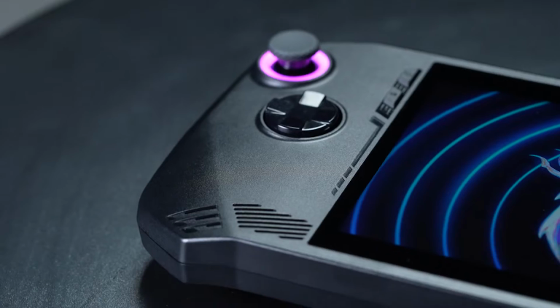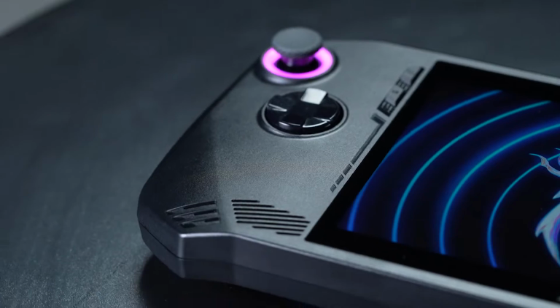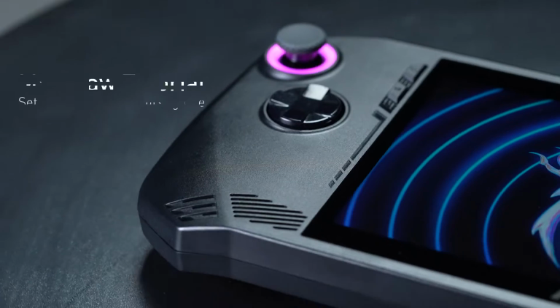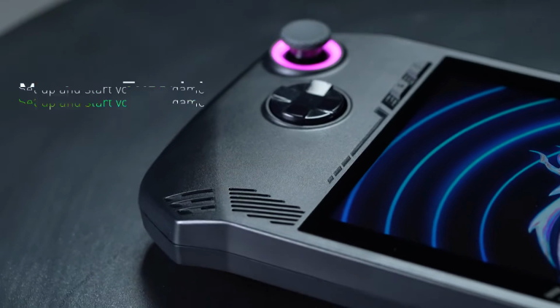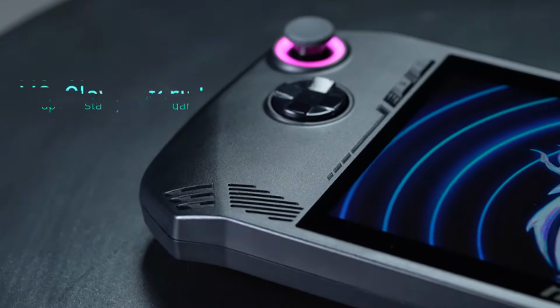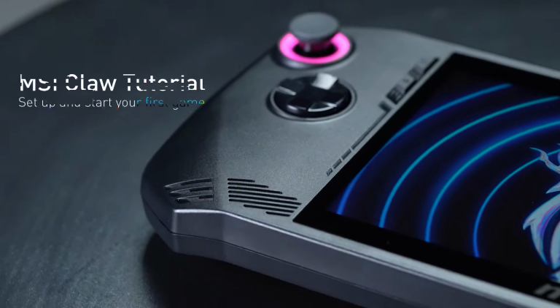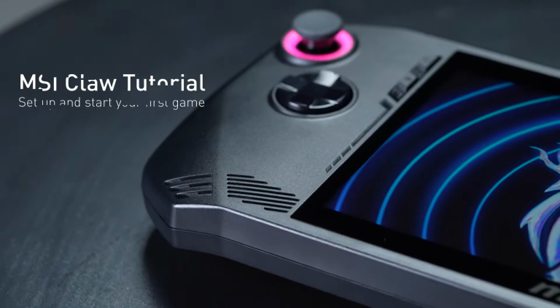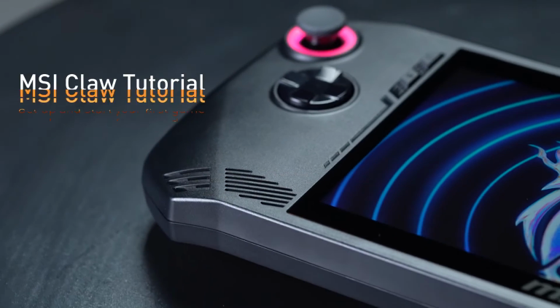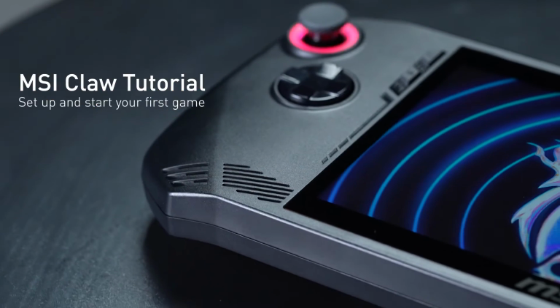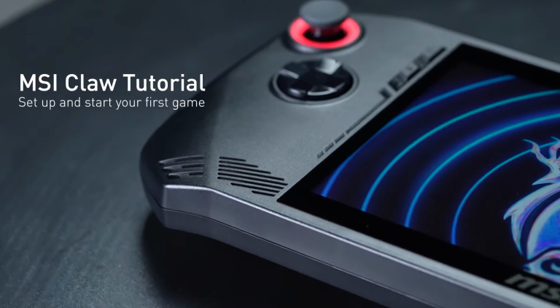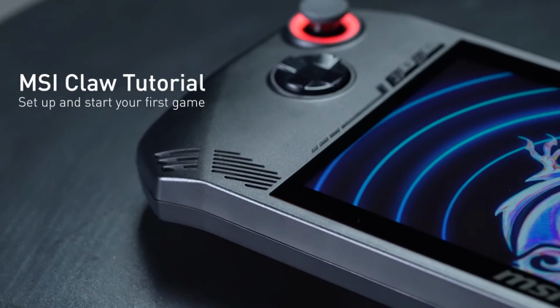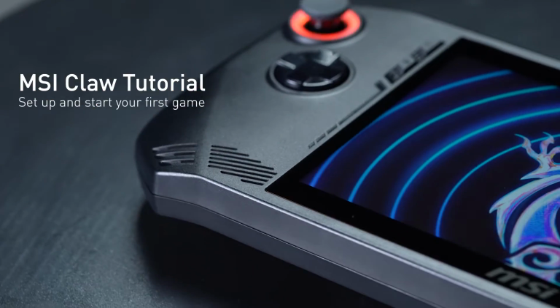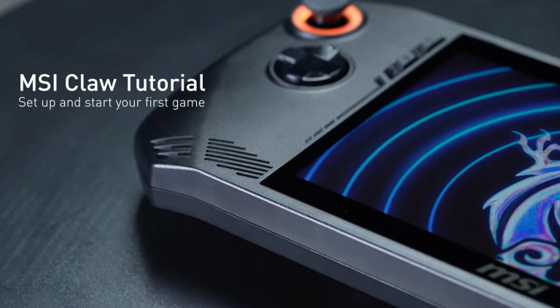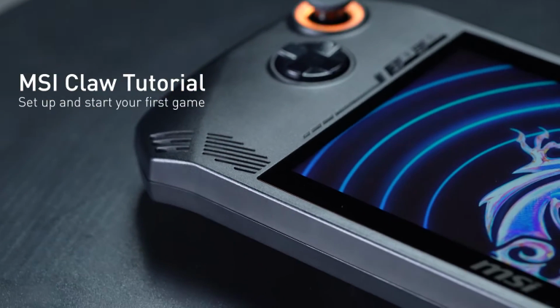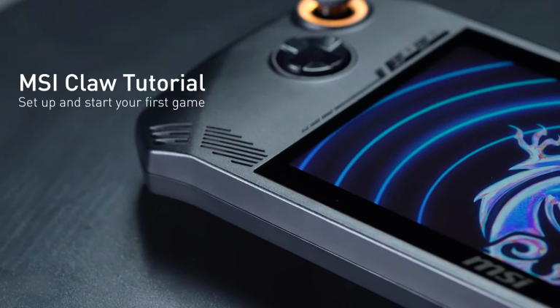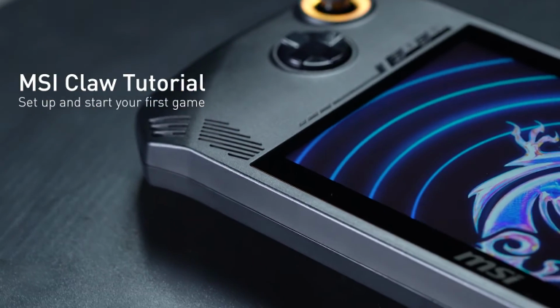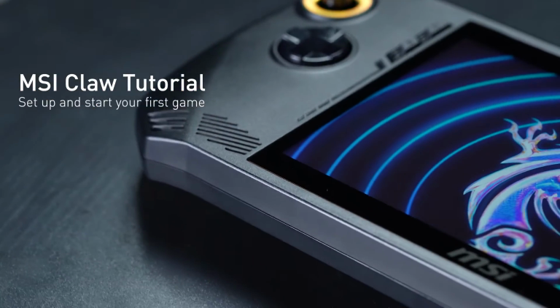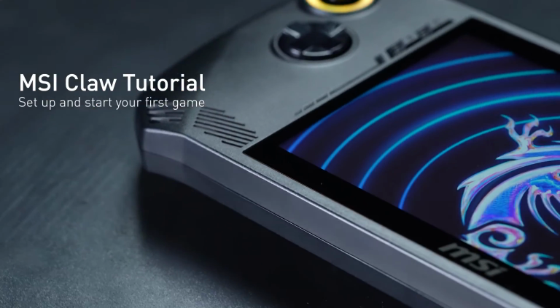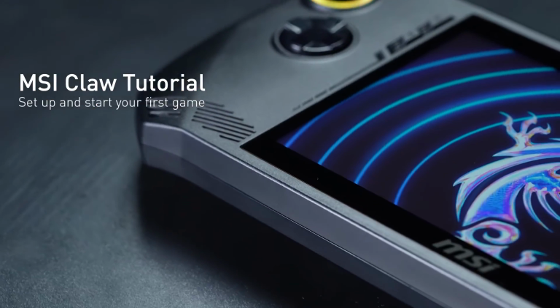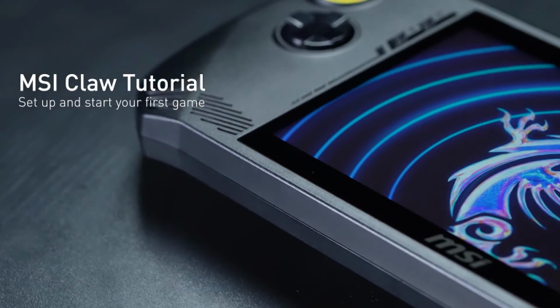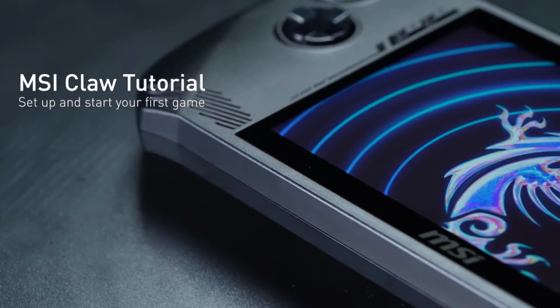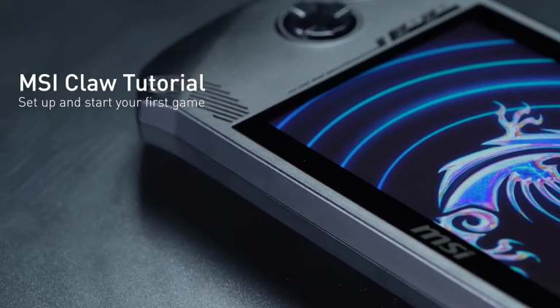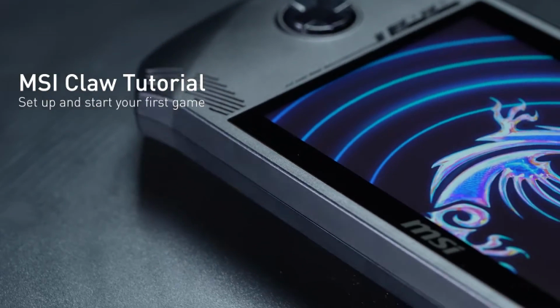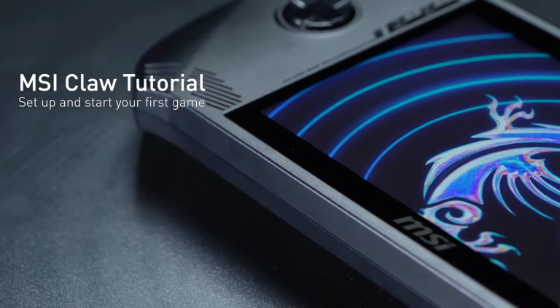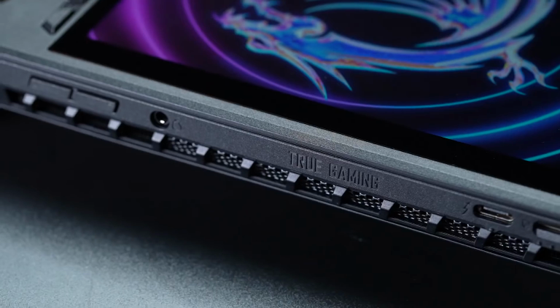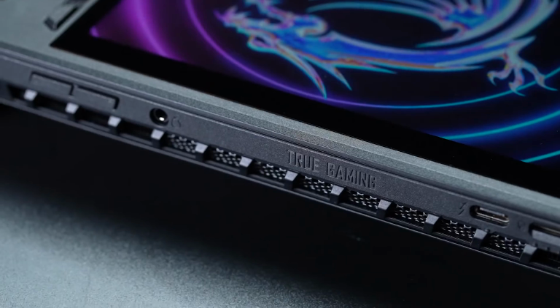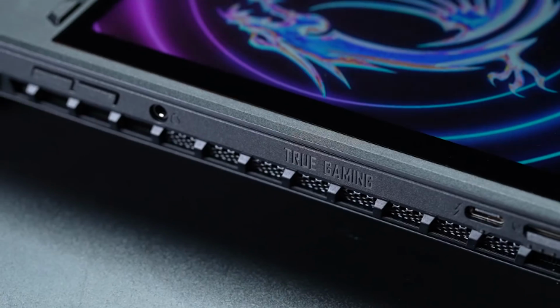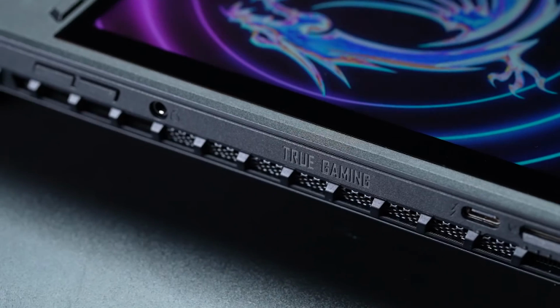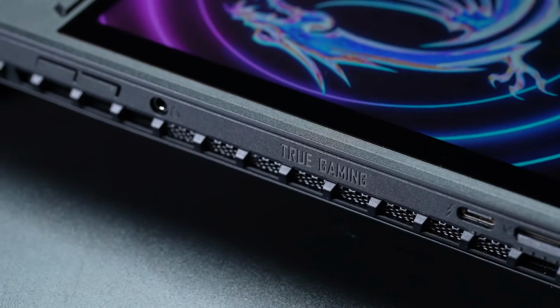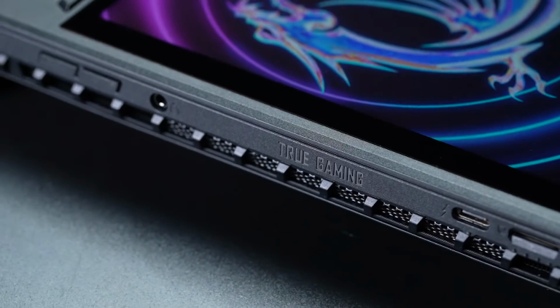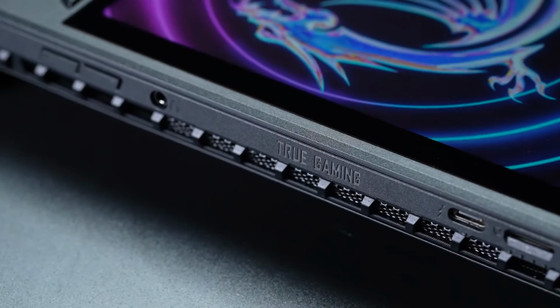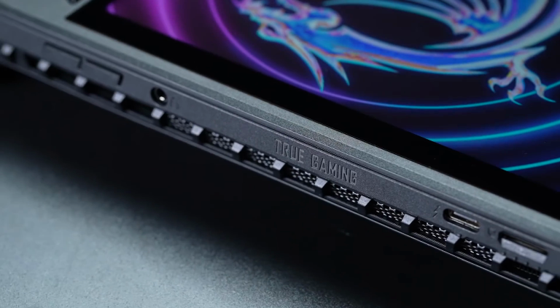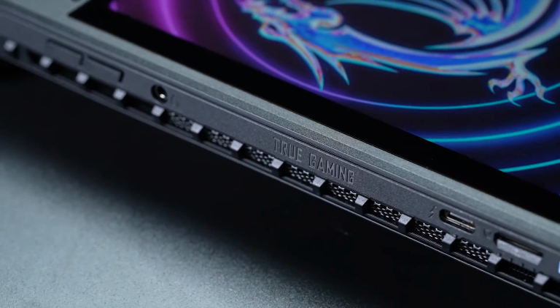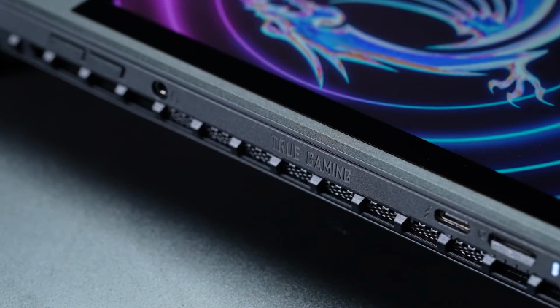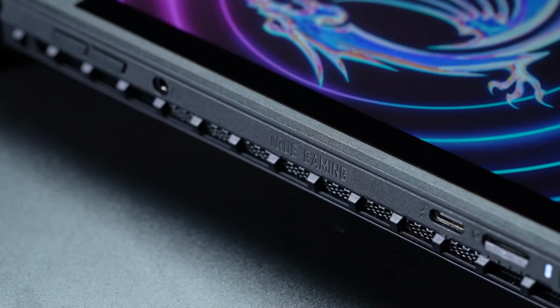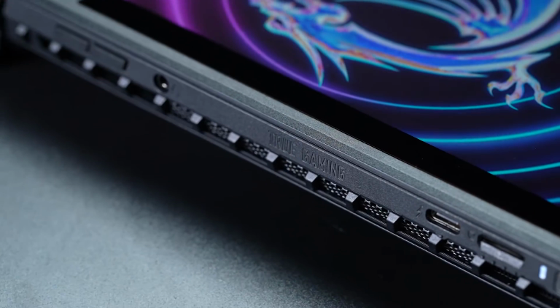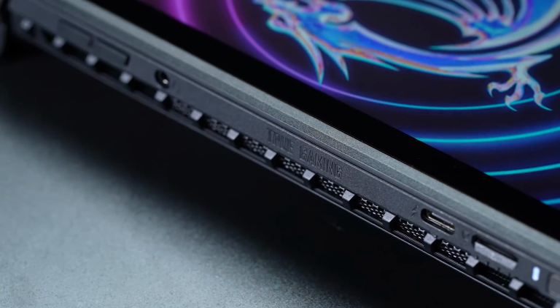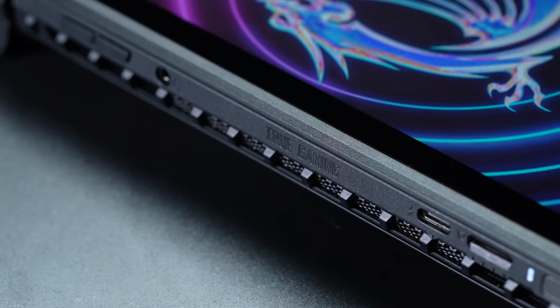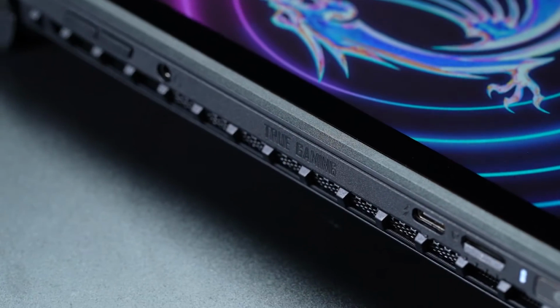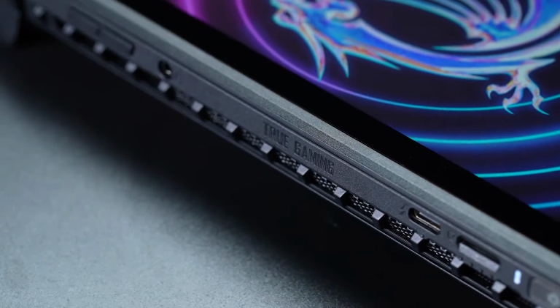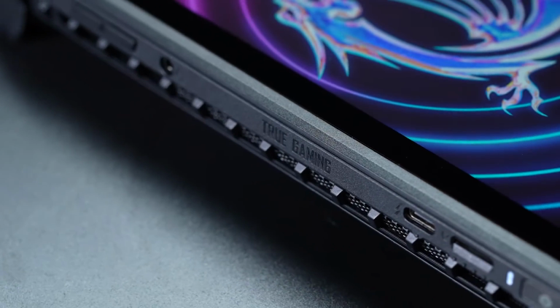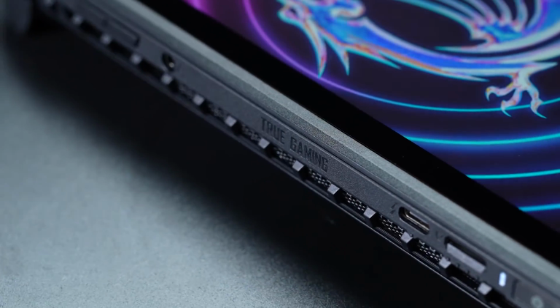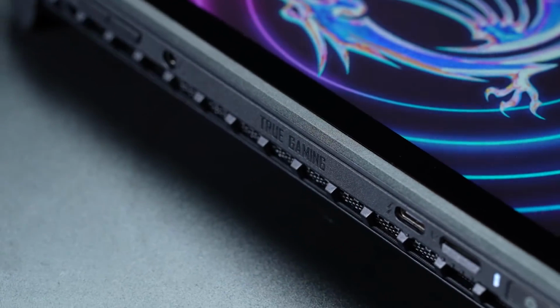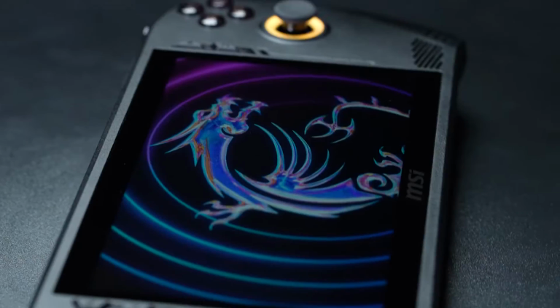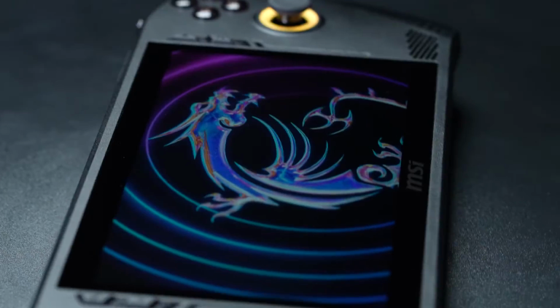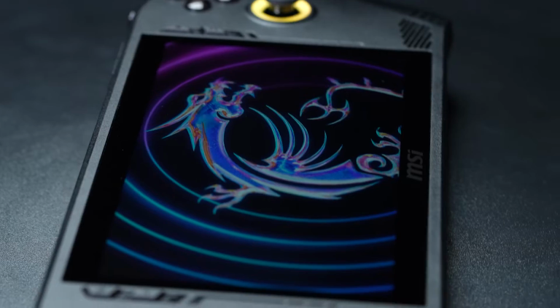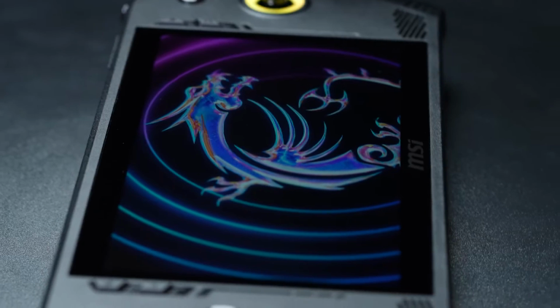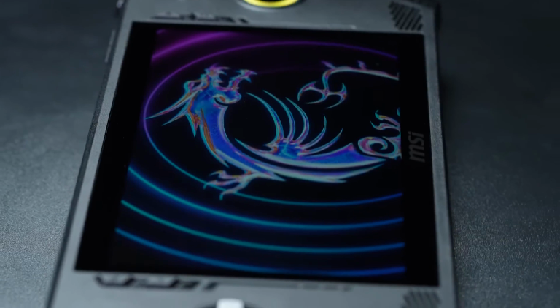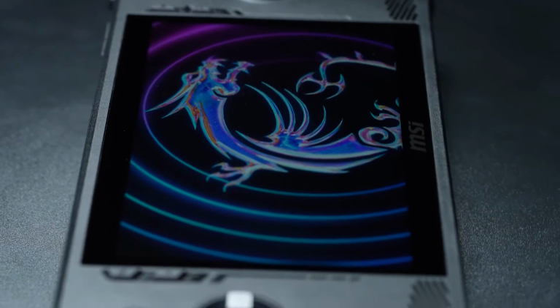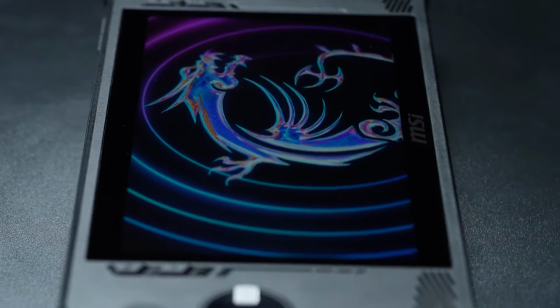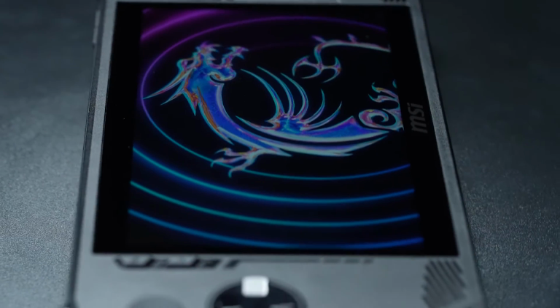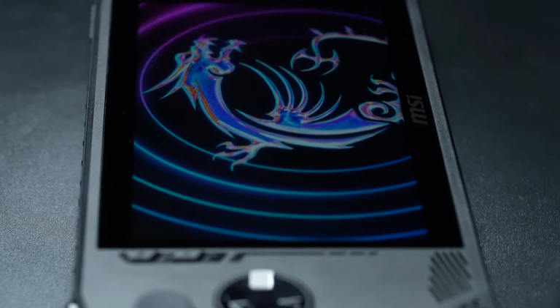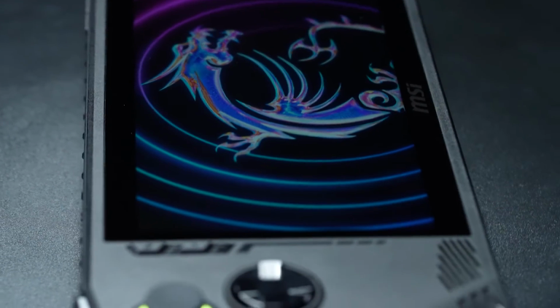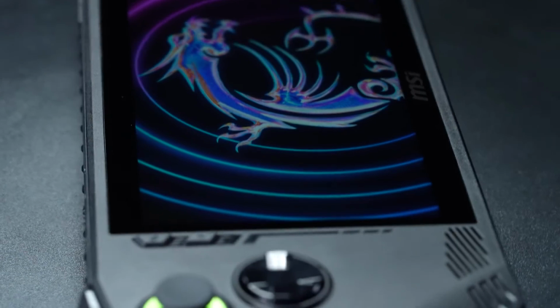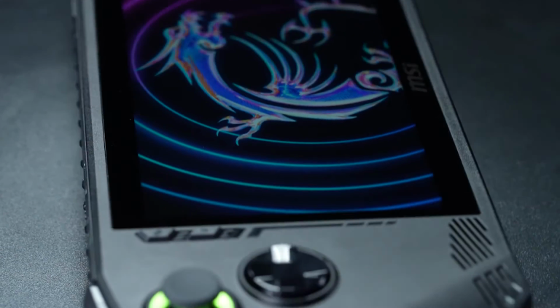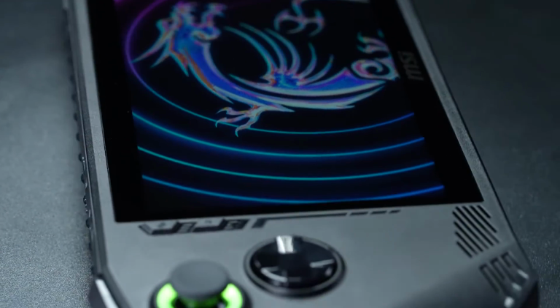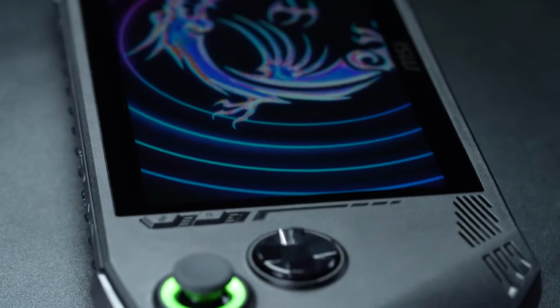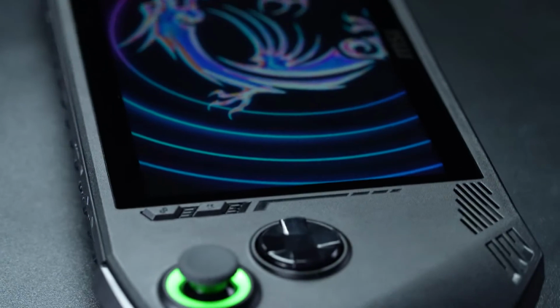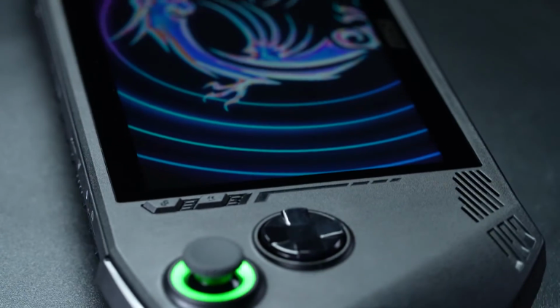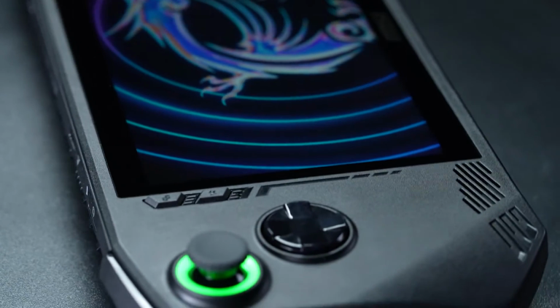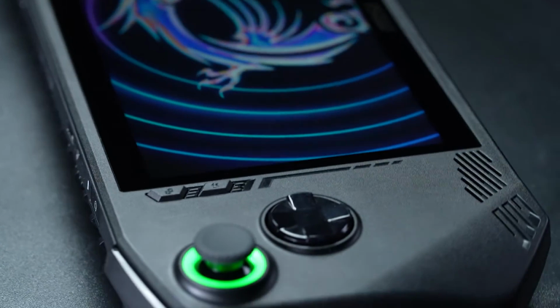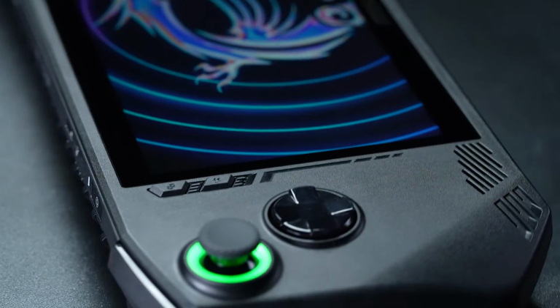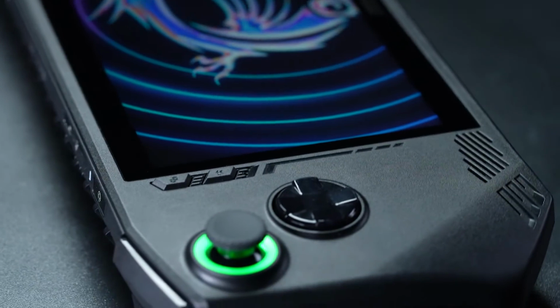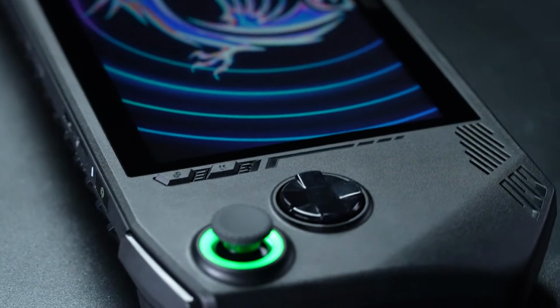Welcome to this video, where you'll learn how to use the MSI CLAW and start your first game. Let's get right into it.